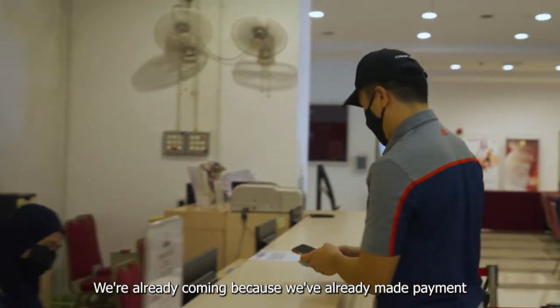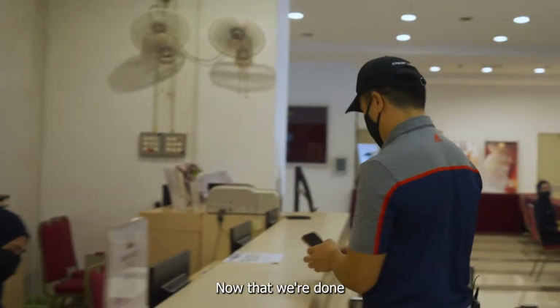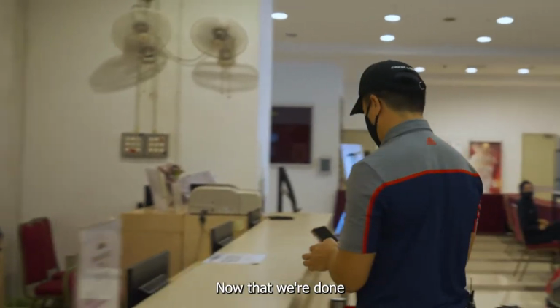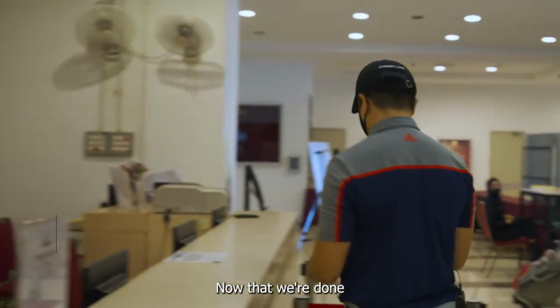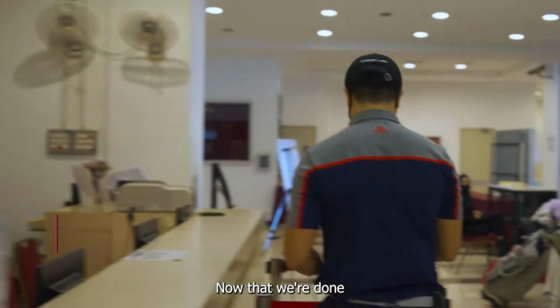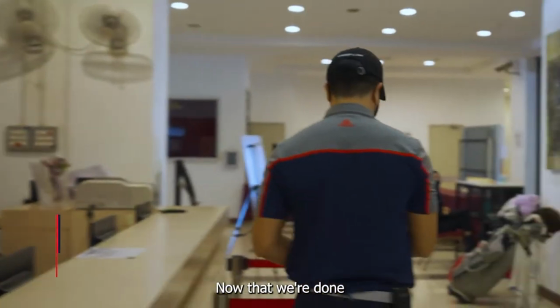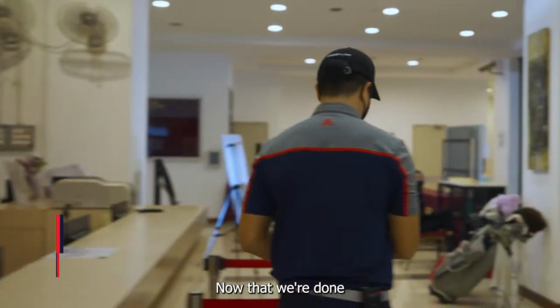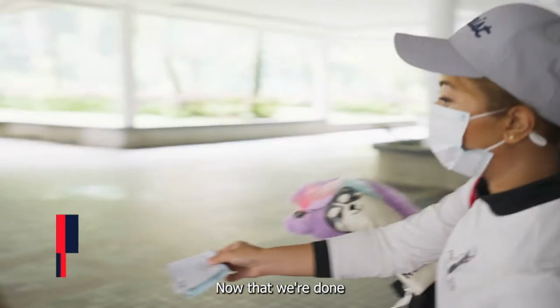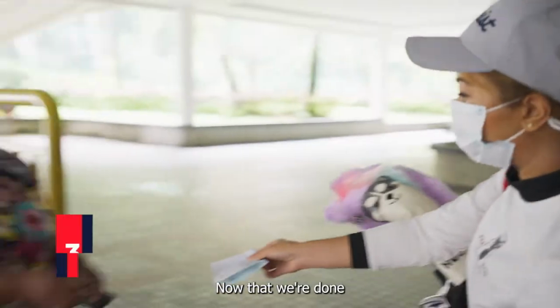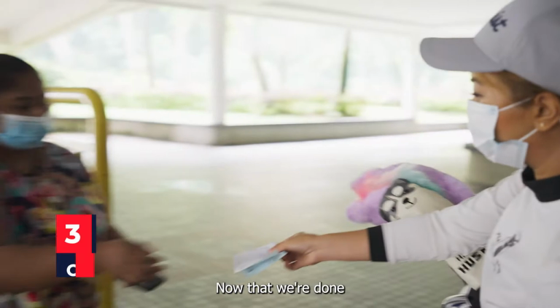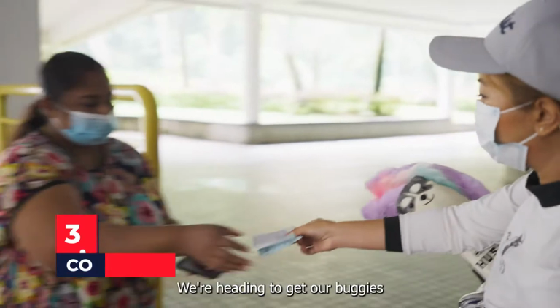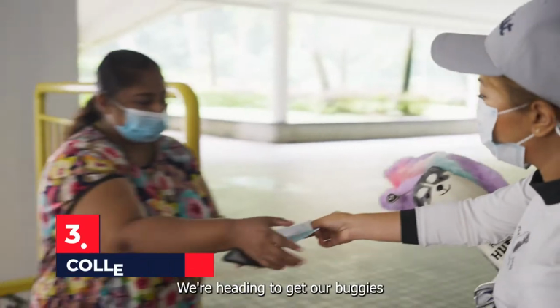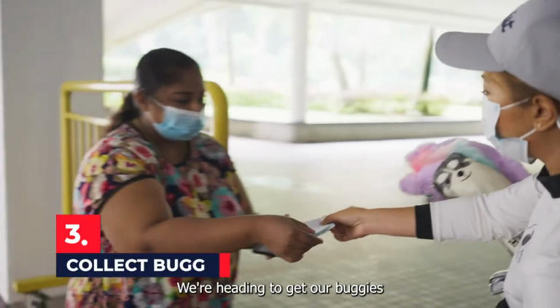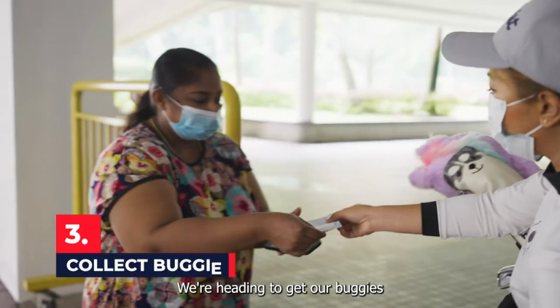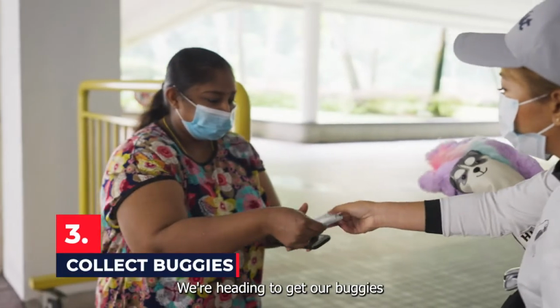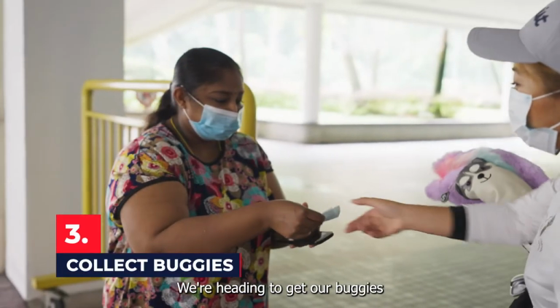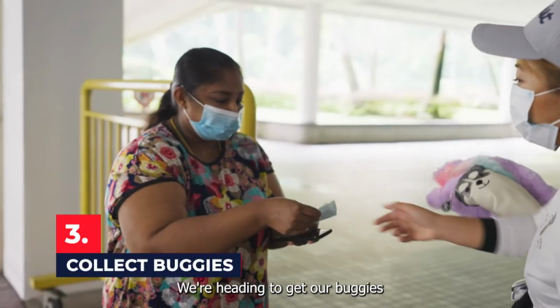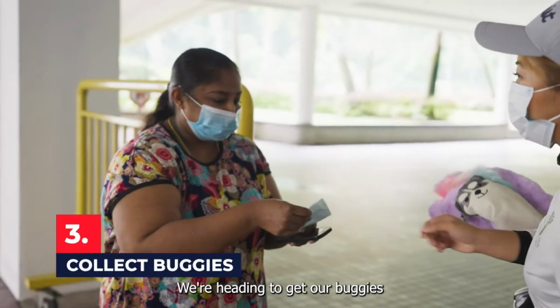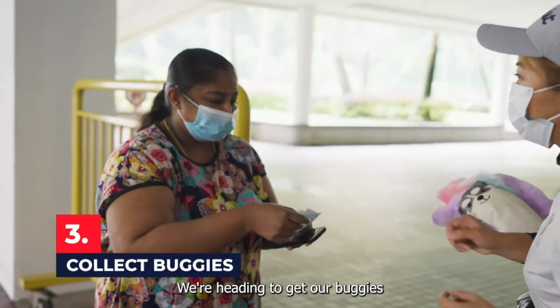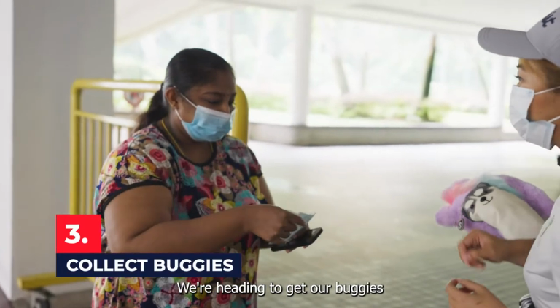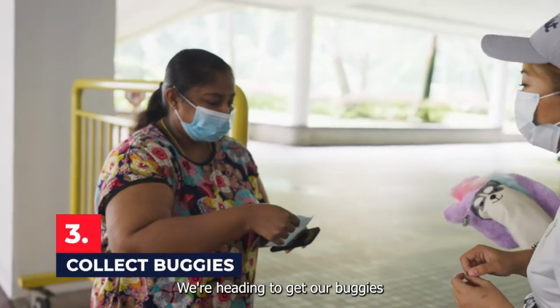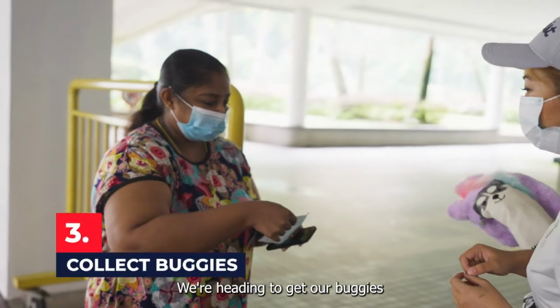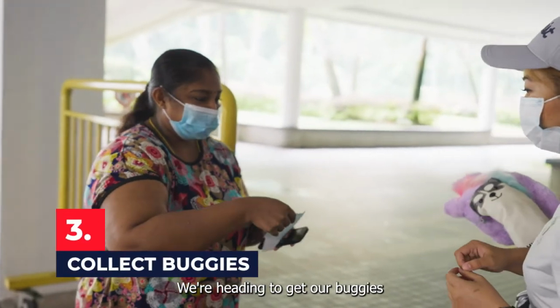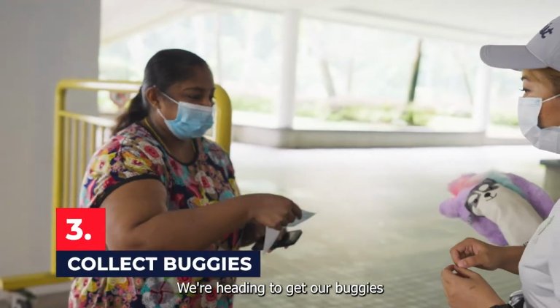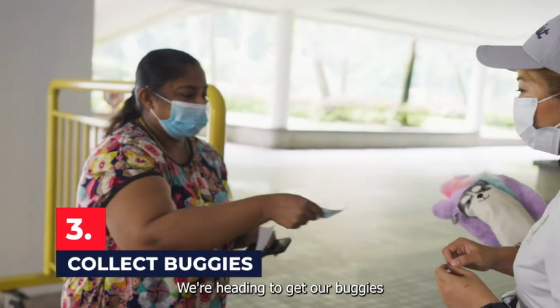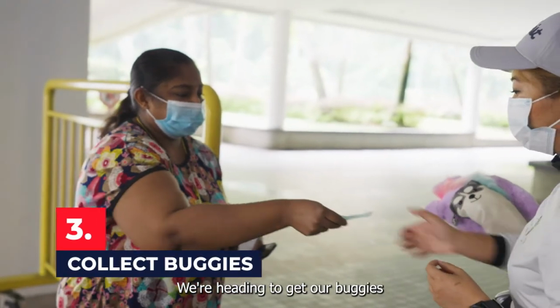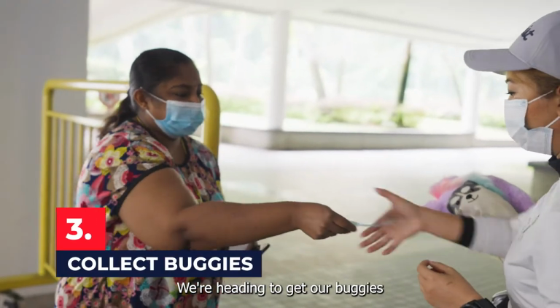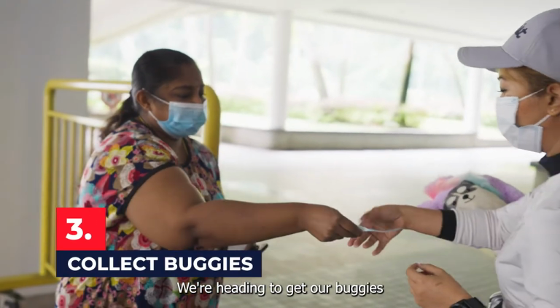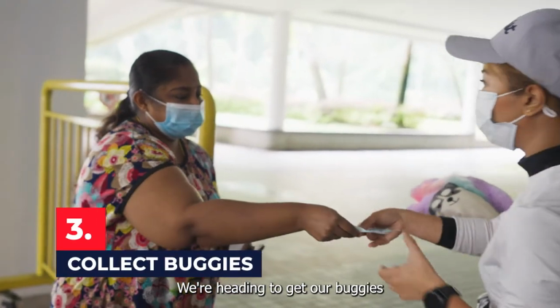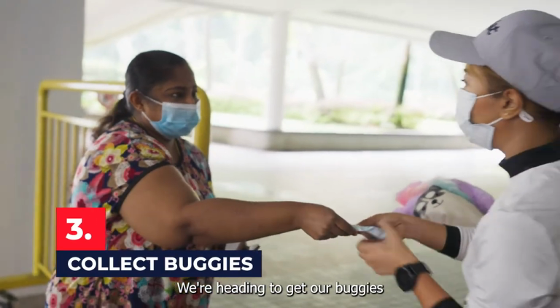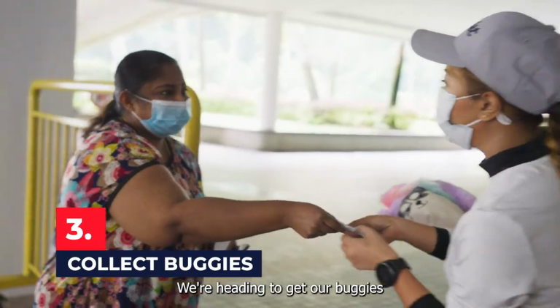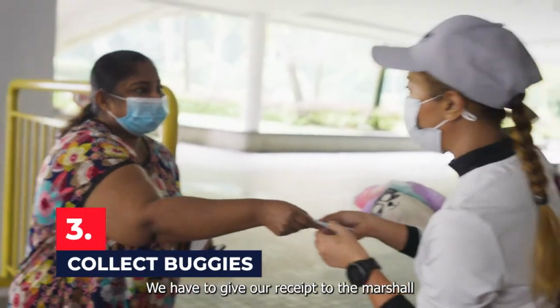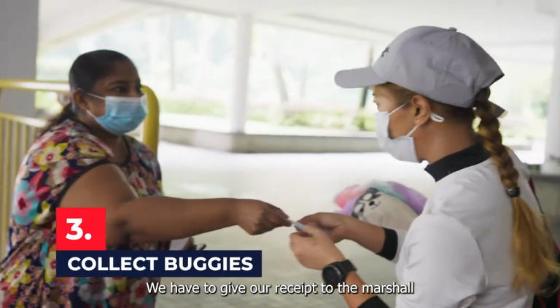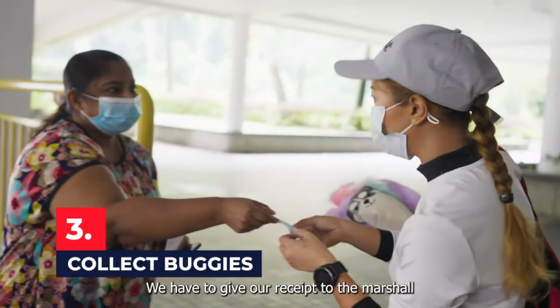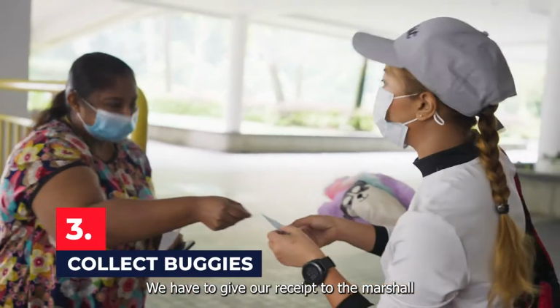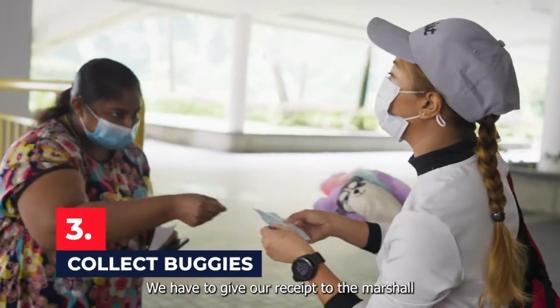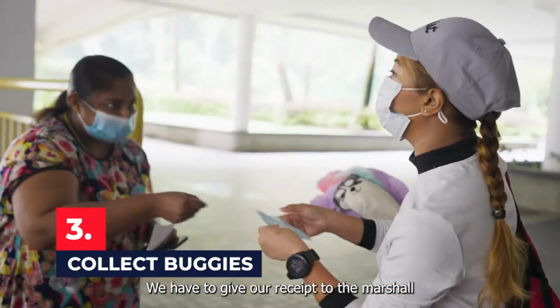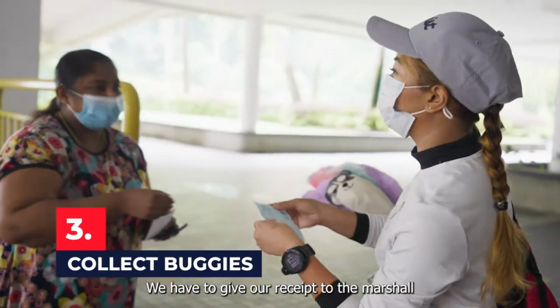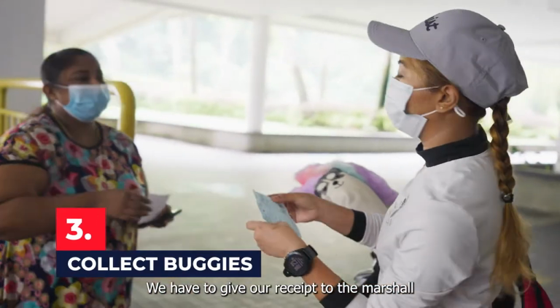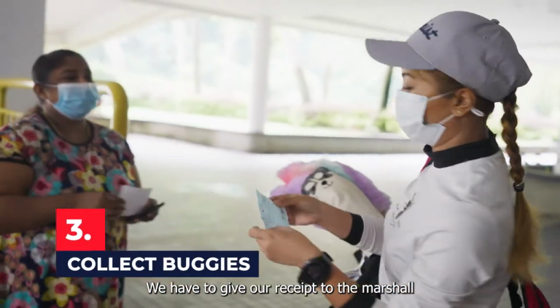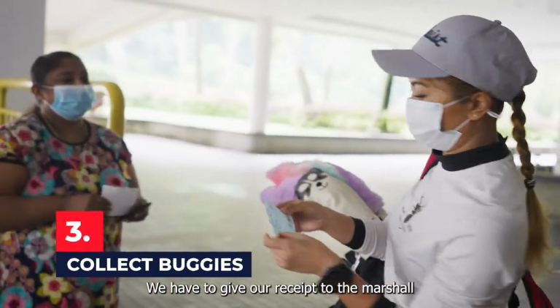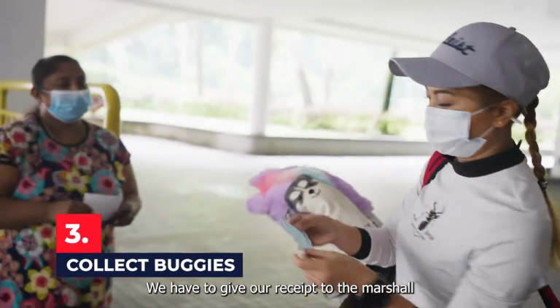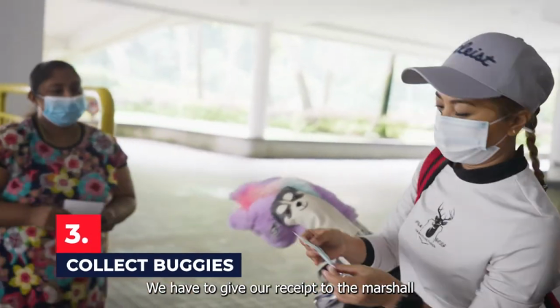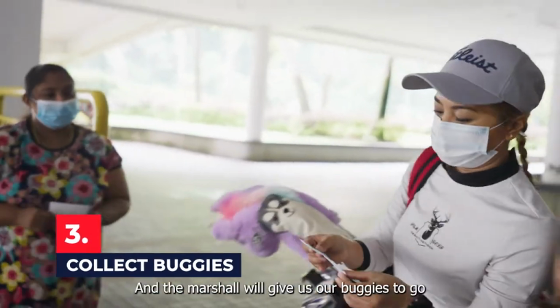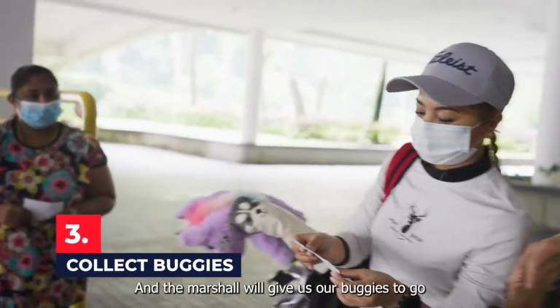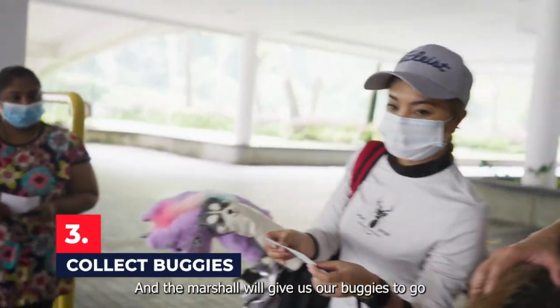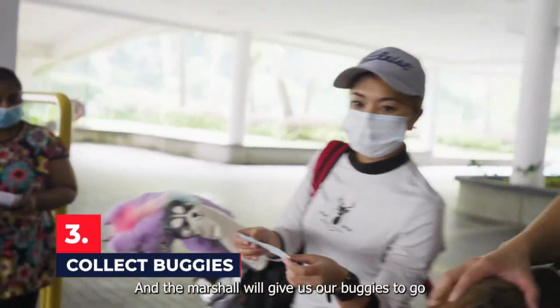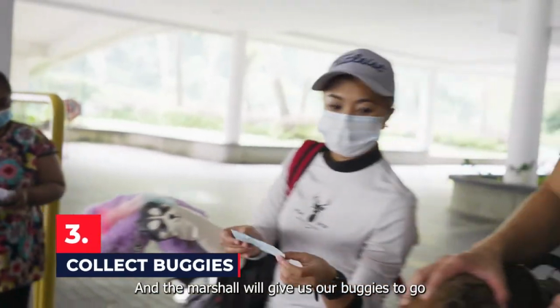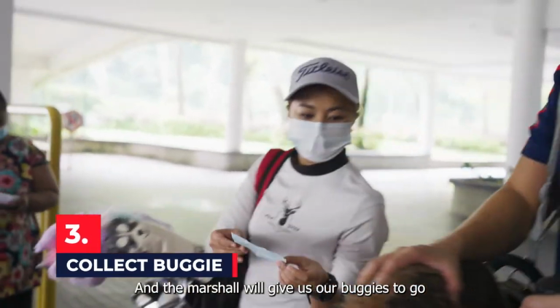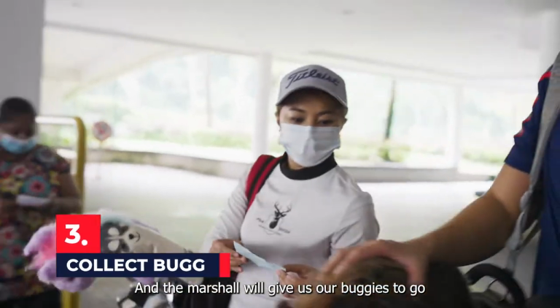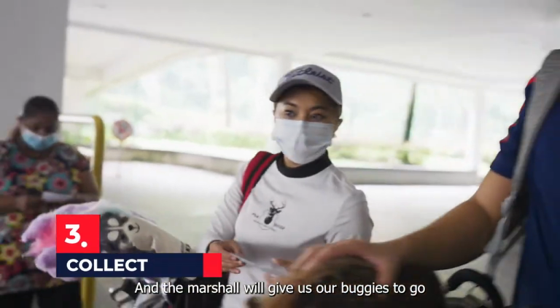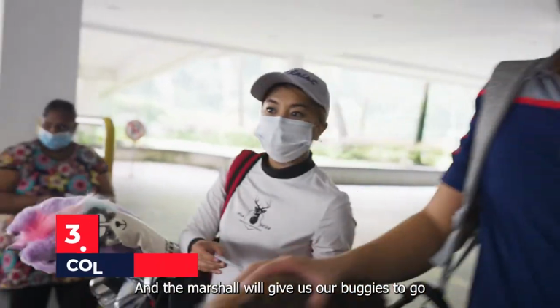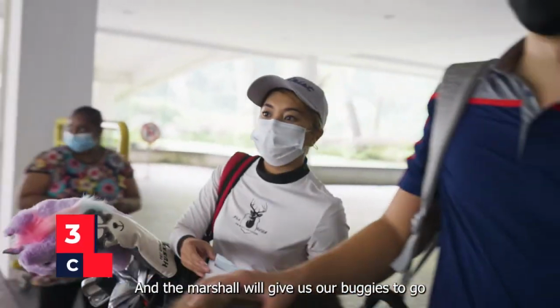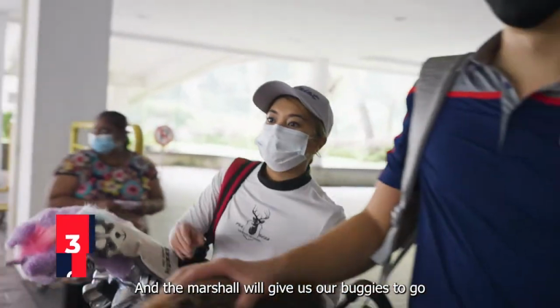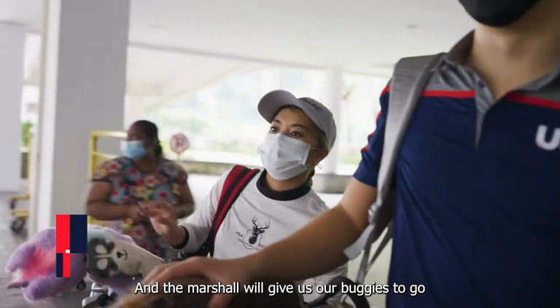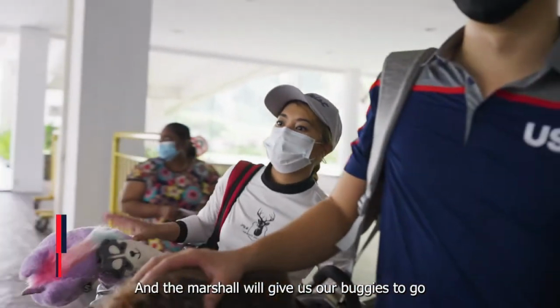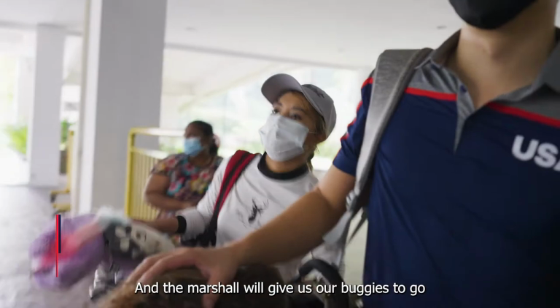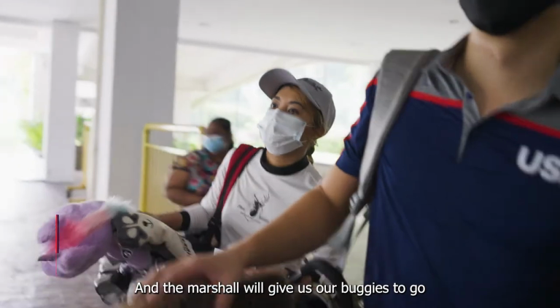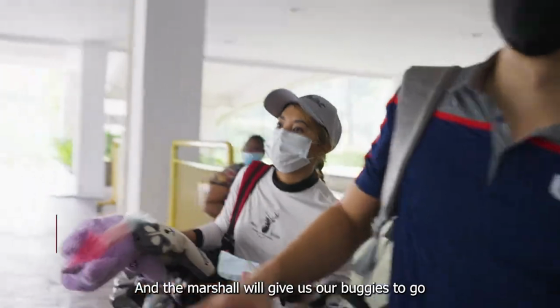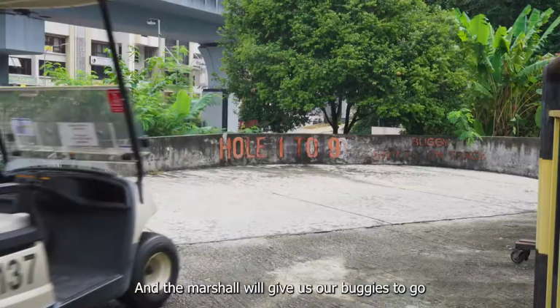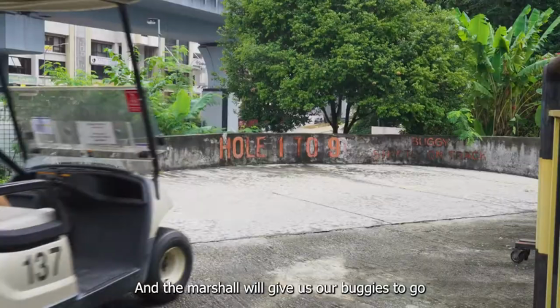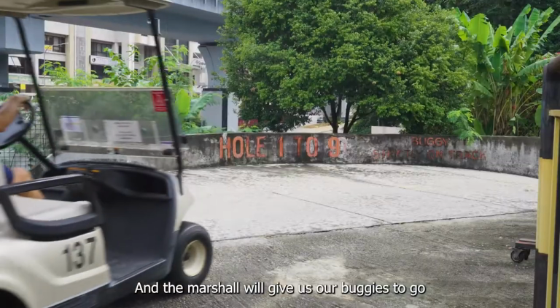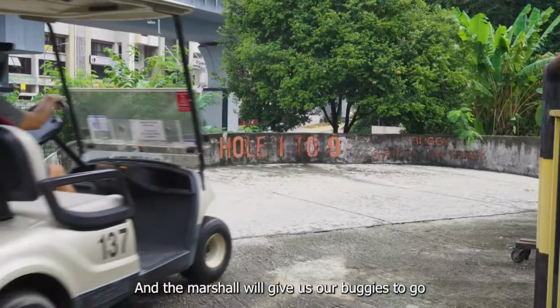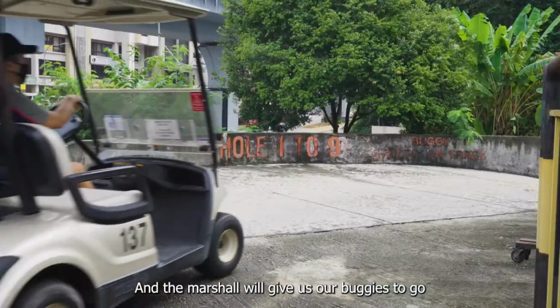Now that we're done, we're heading to get our buggies. We have to give our receipts to the marshal and the marshal will give us our buggies to go.